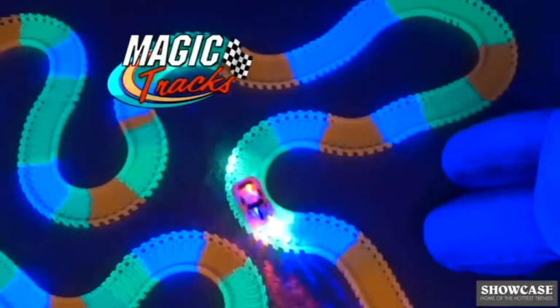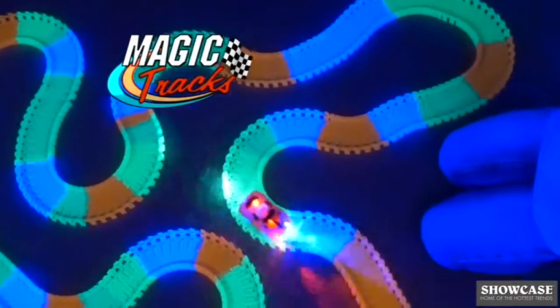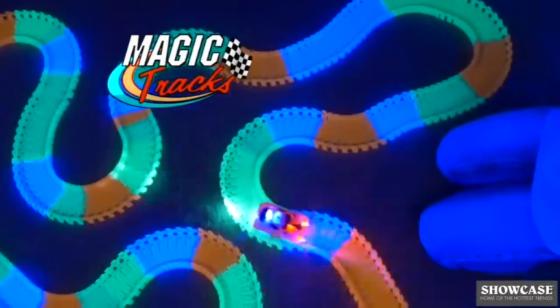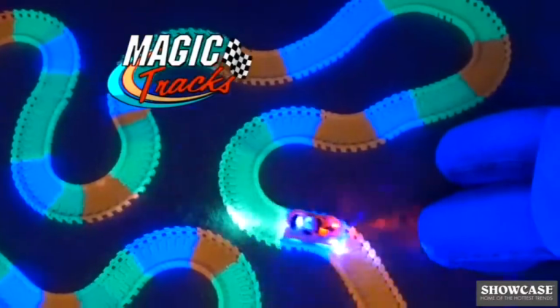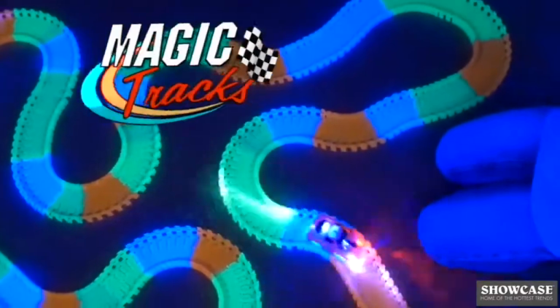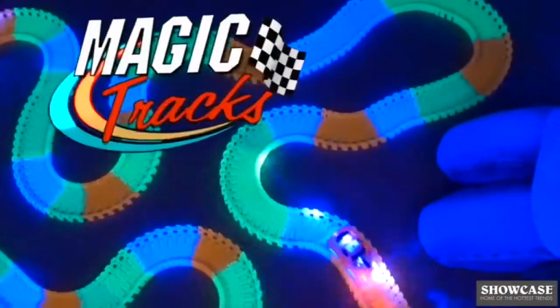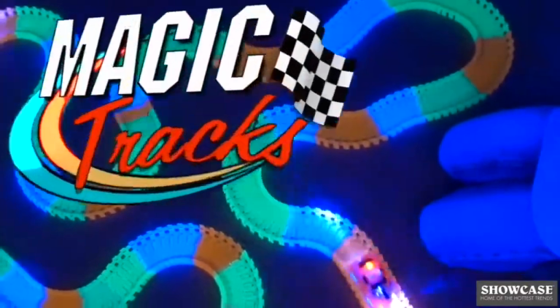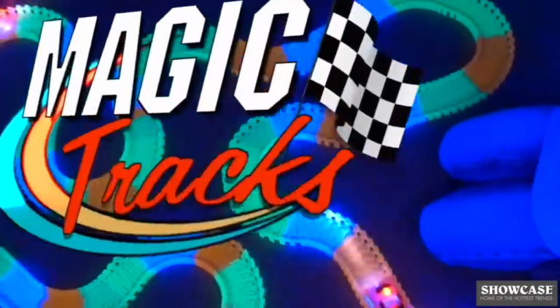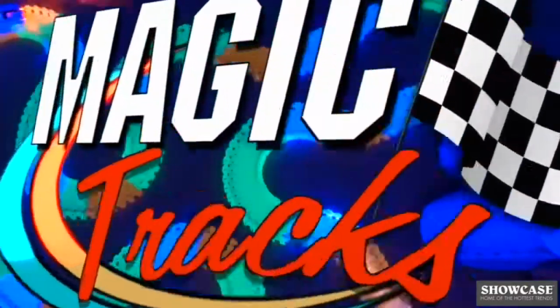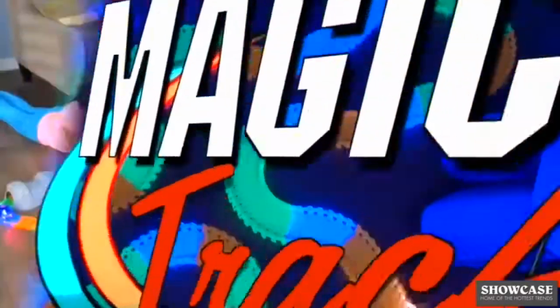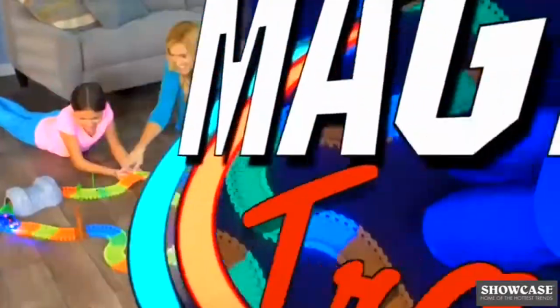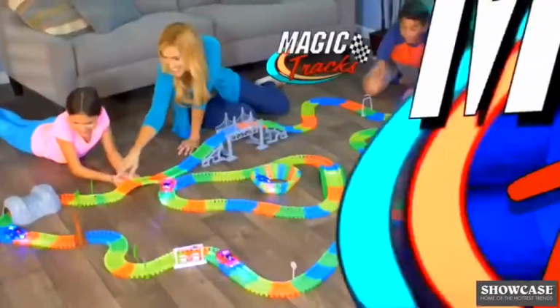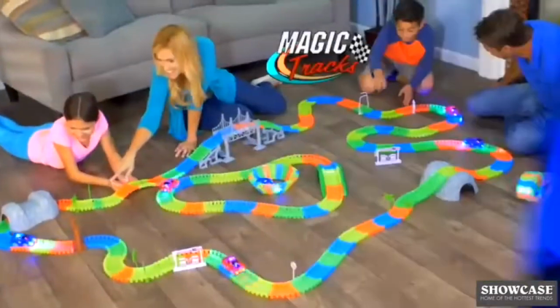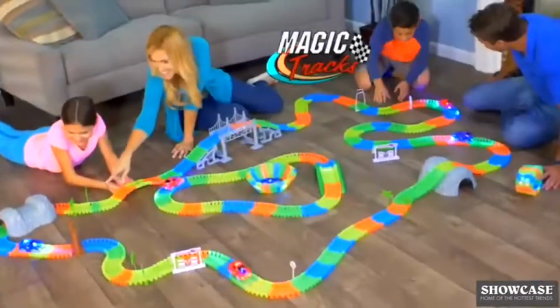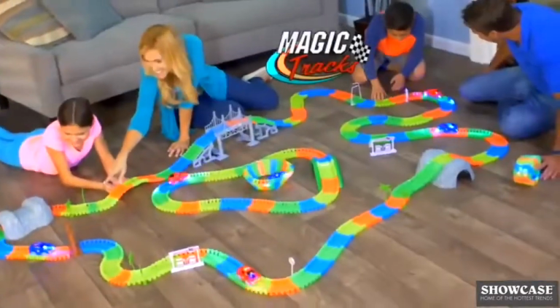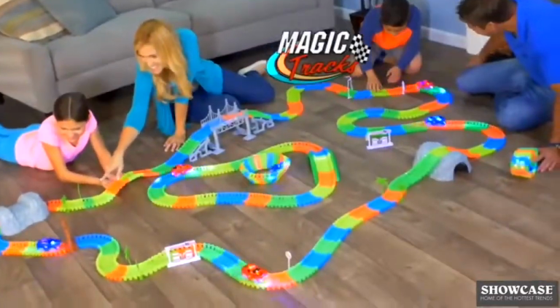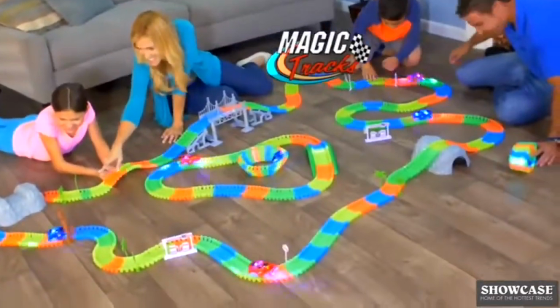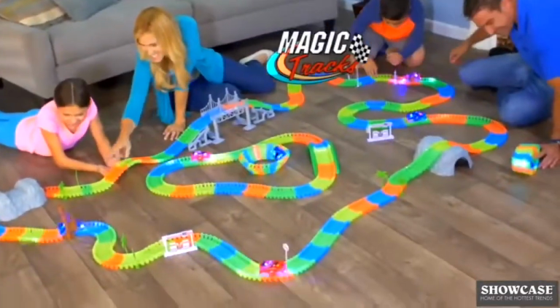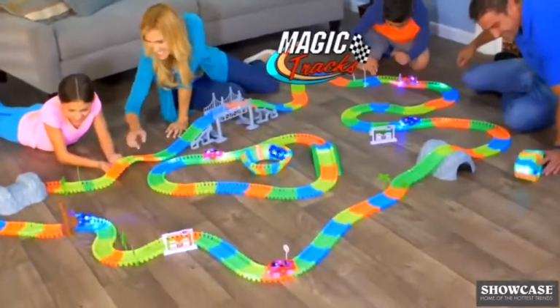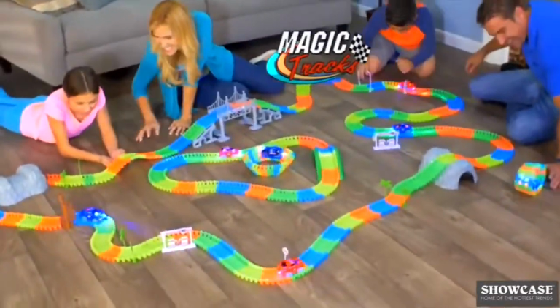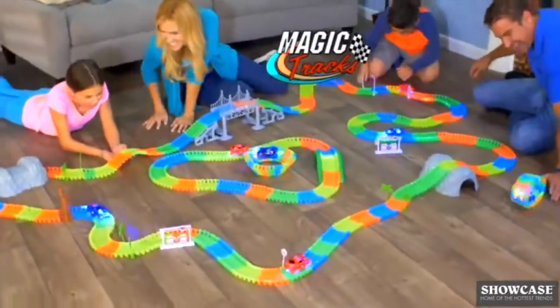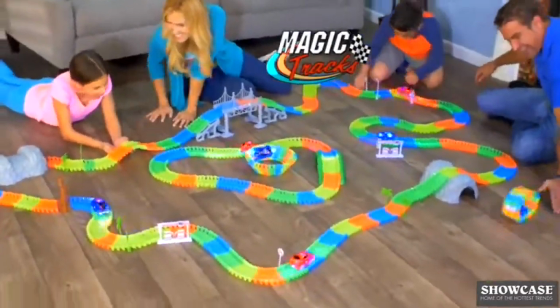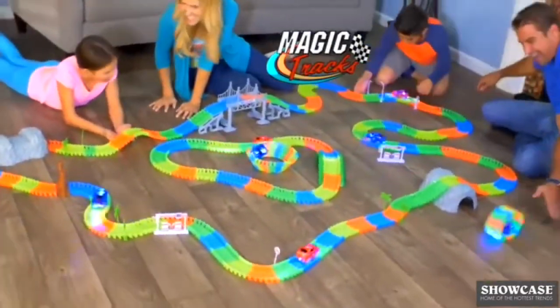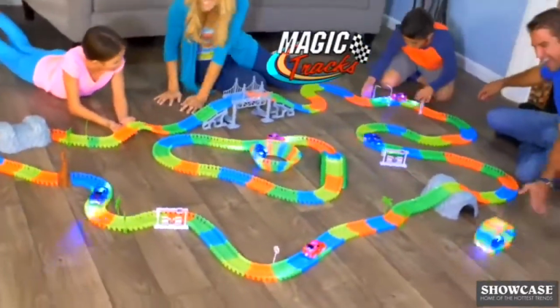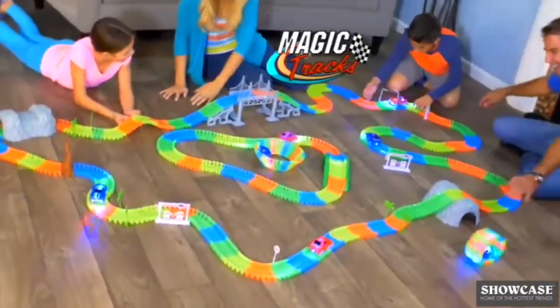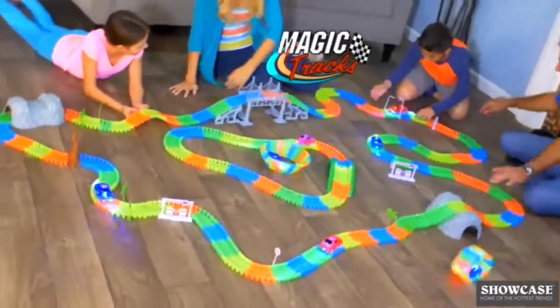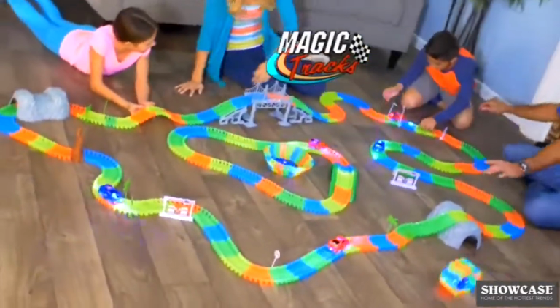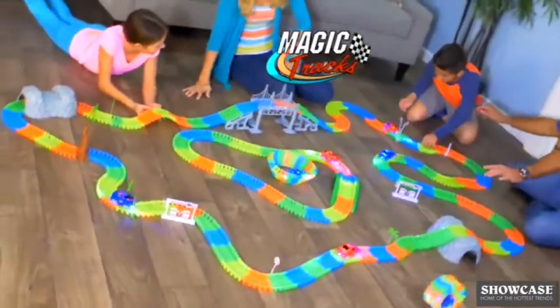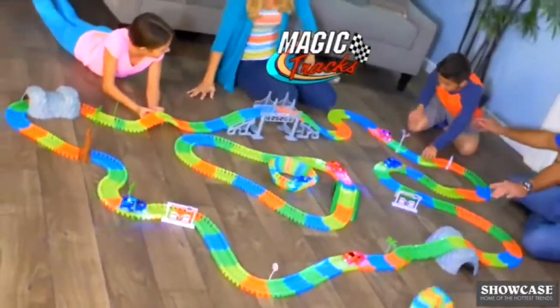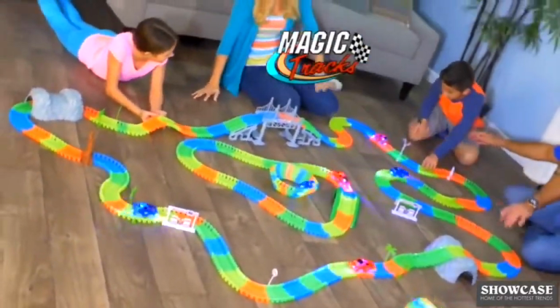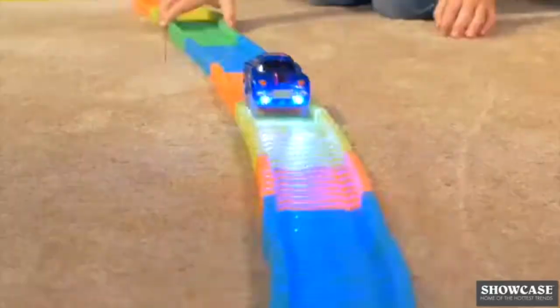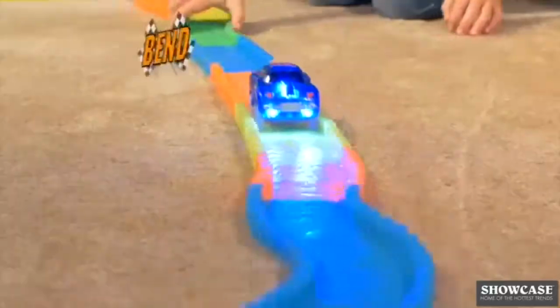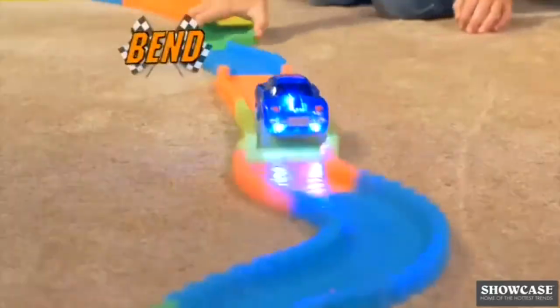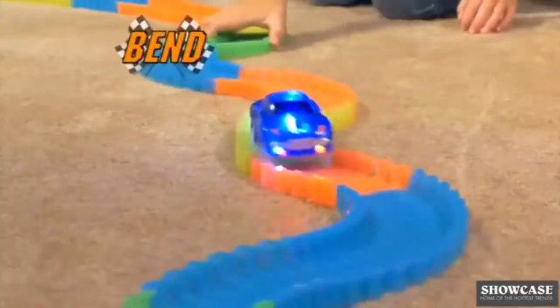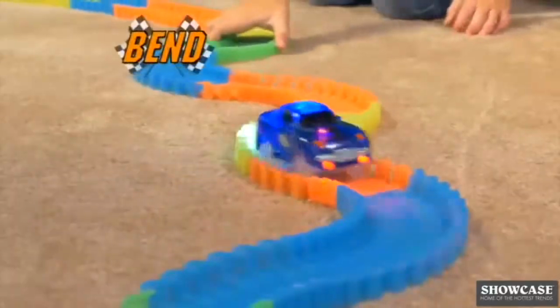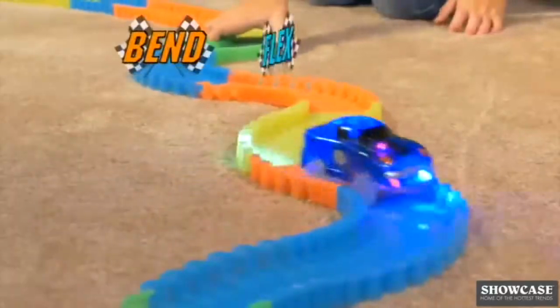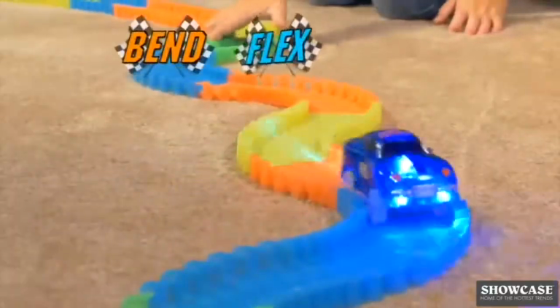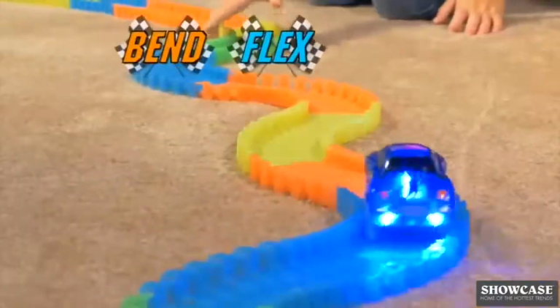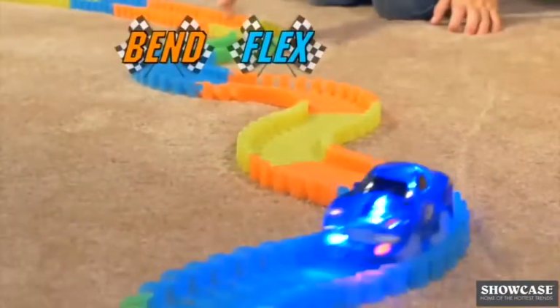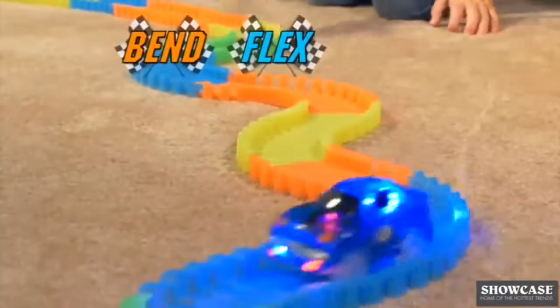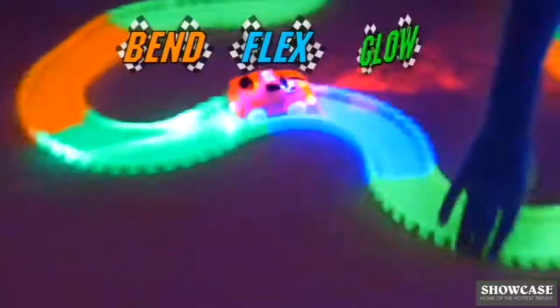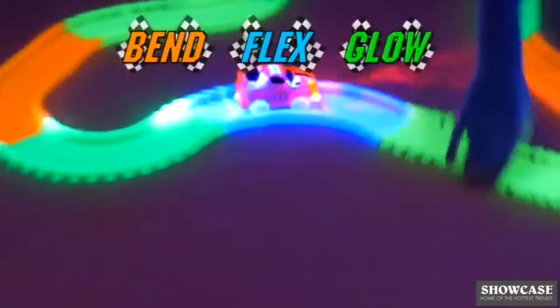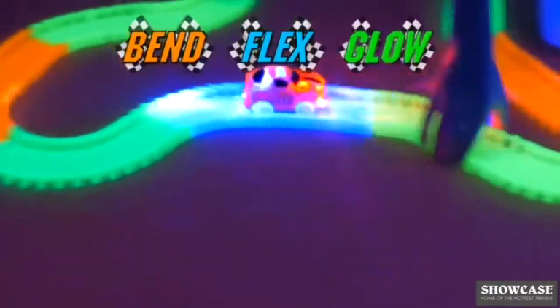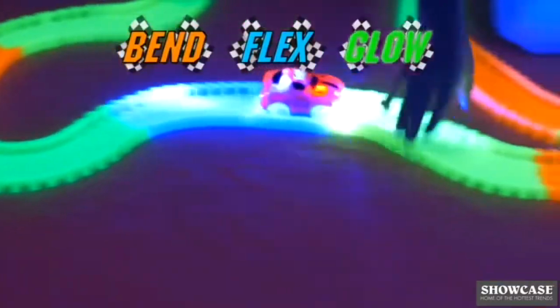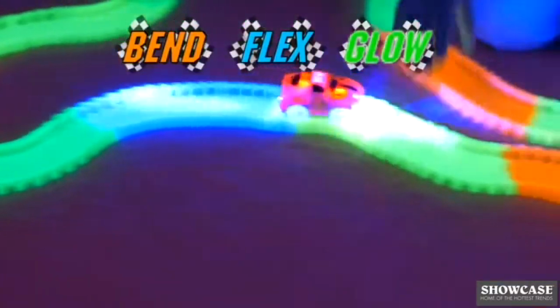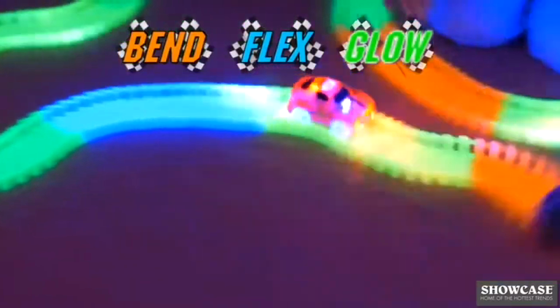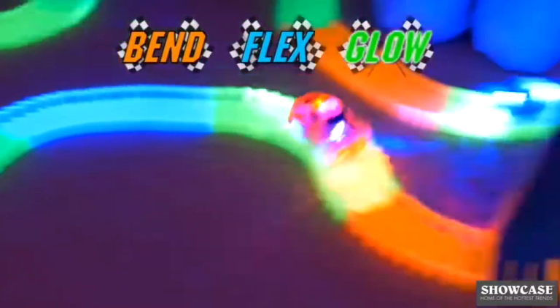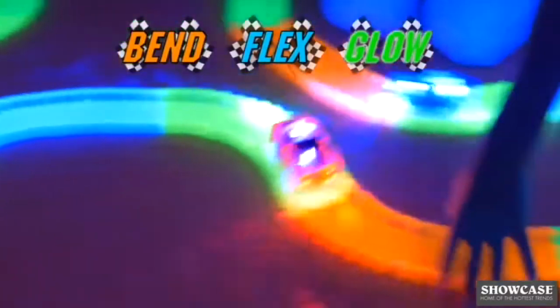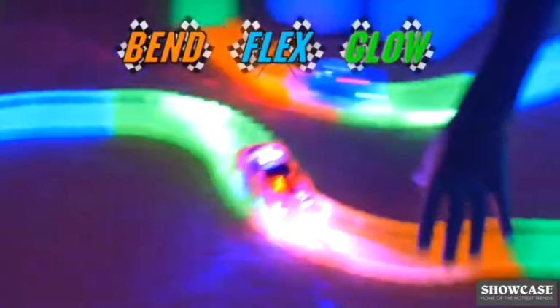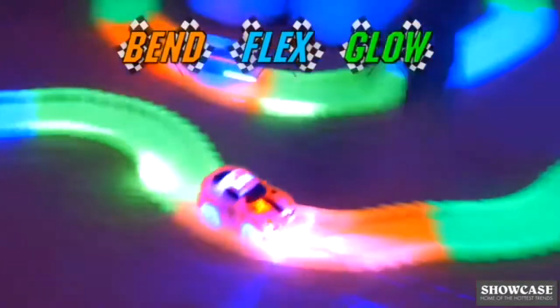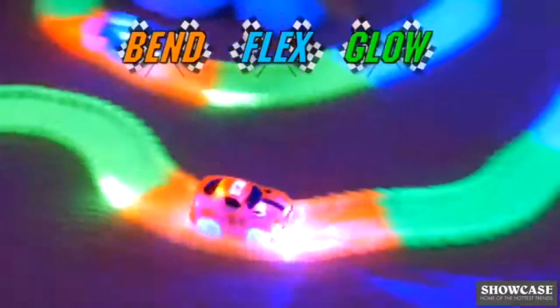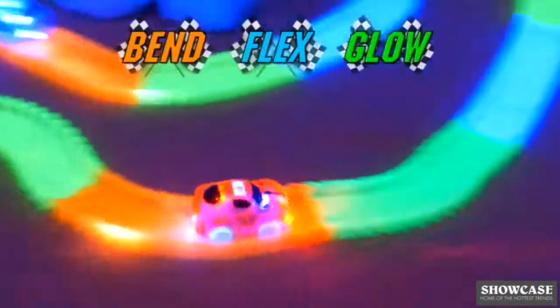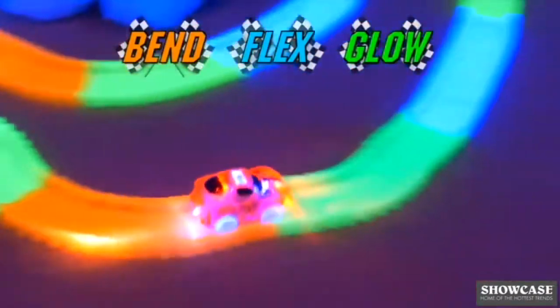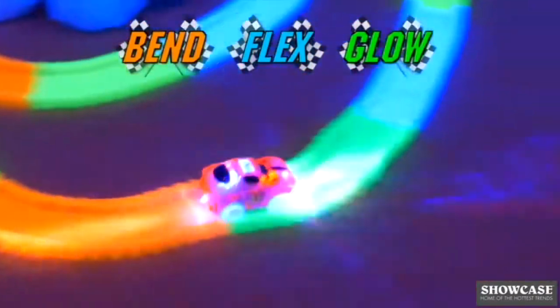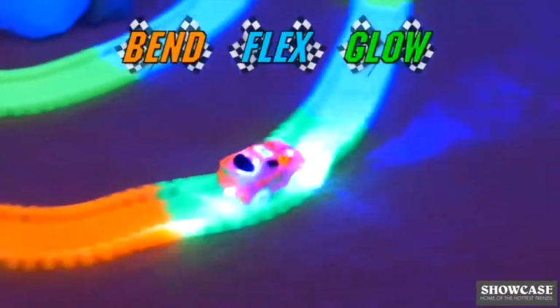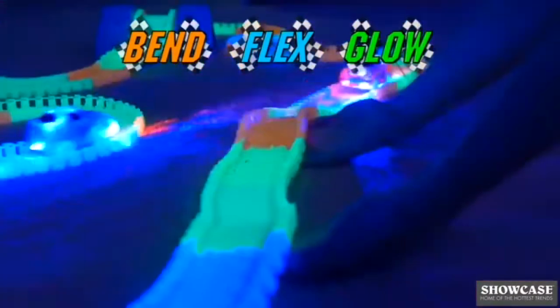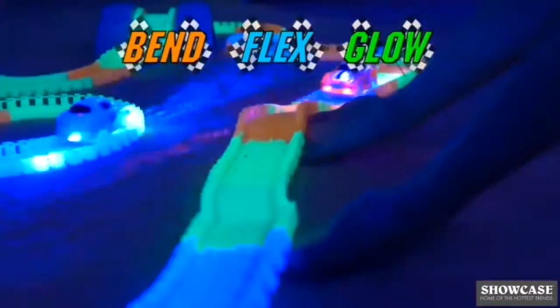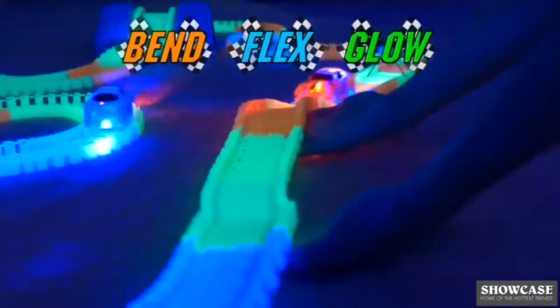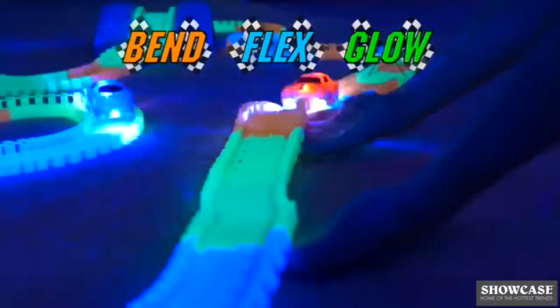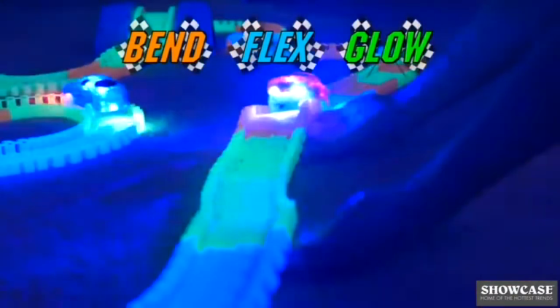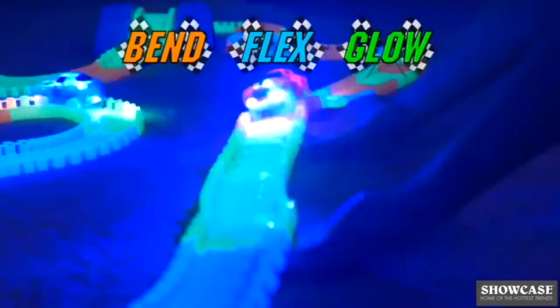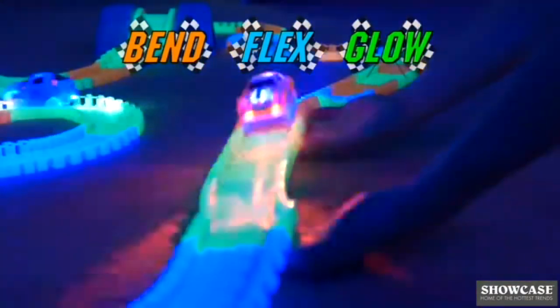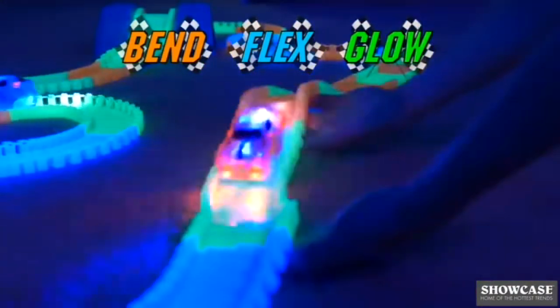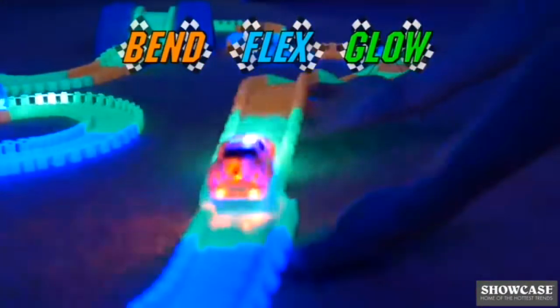That's right, it's Magic Tracks! The amazing new racetrack that can bend, flex, and glow as the cars go, go, go!